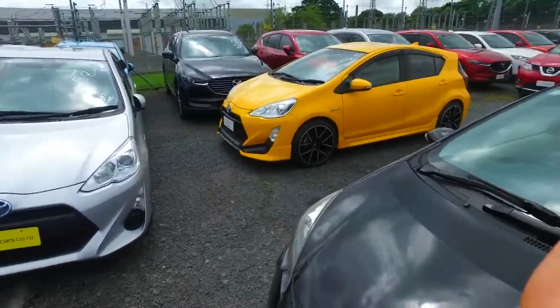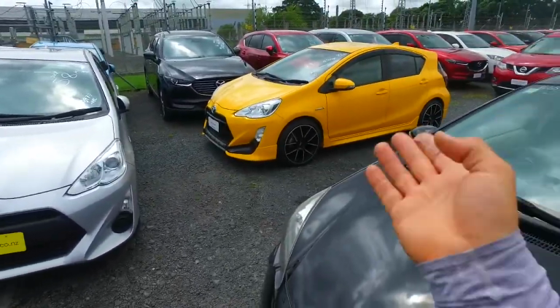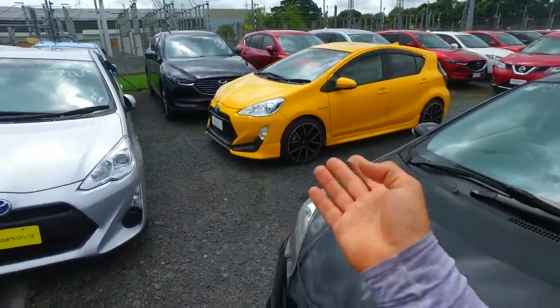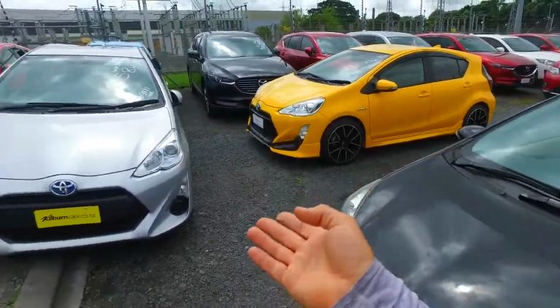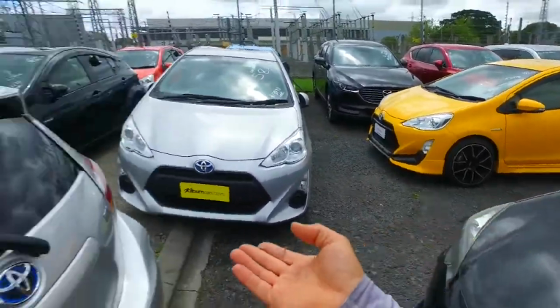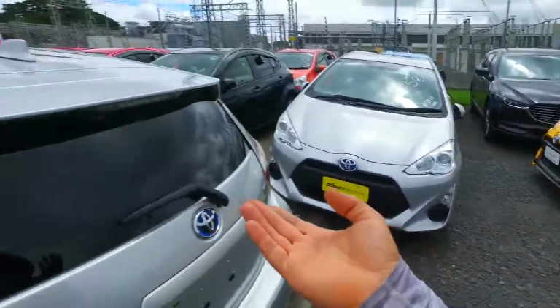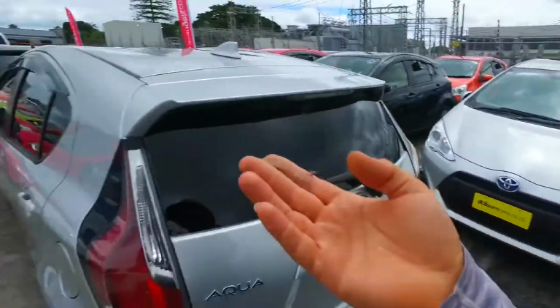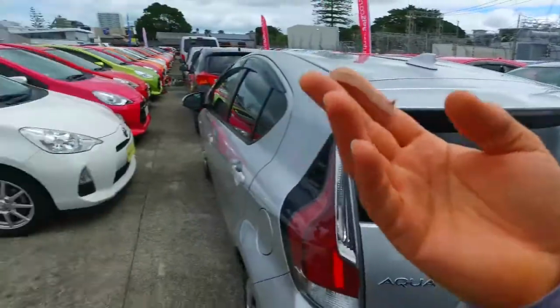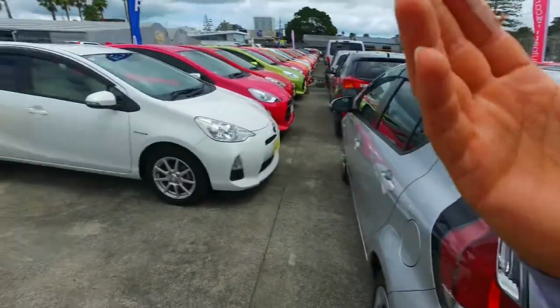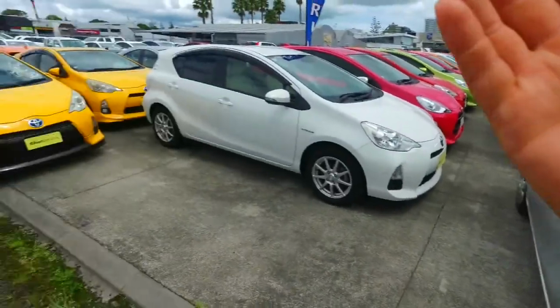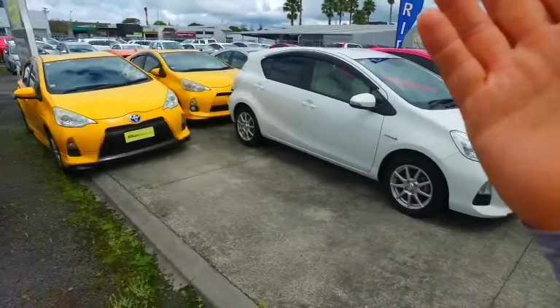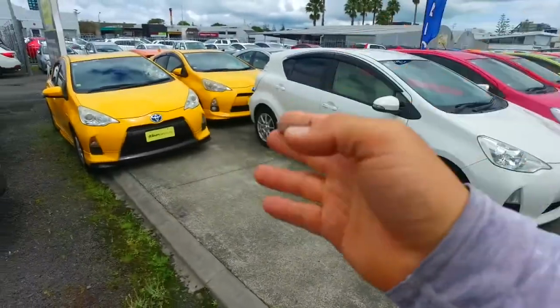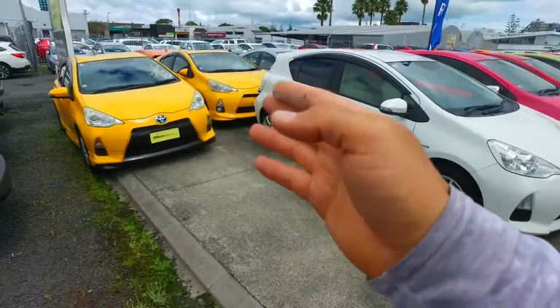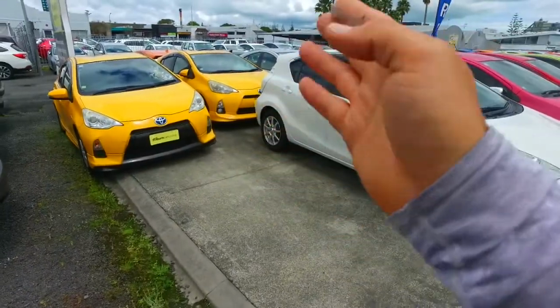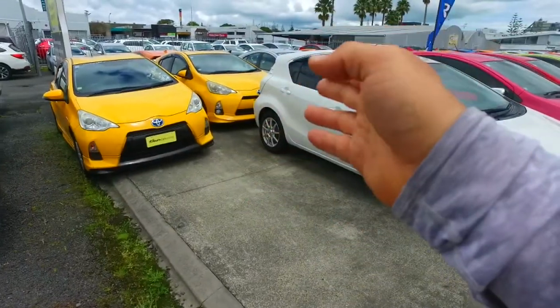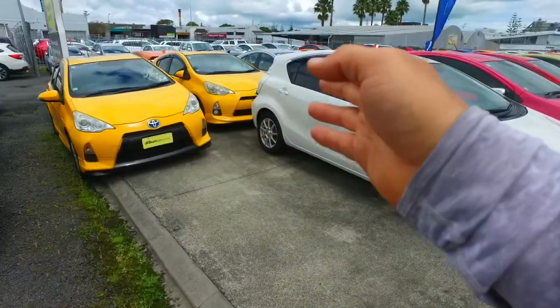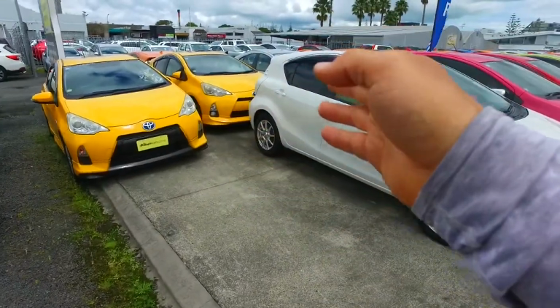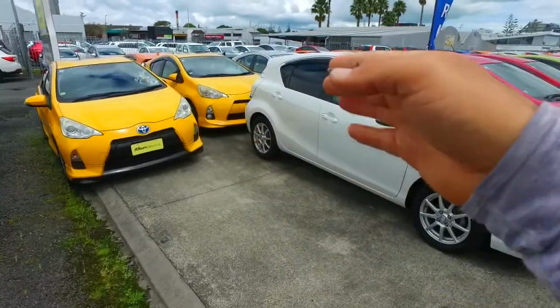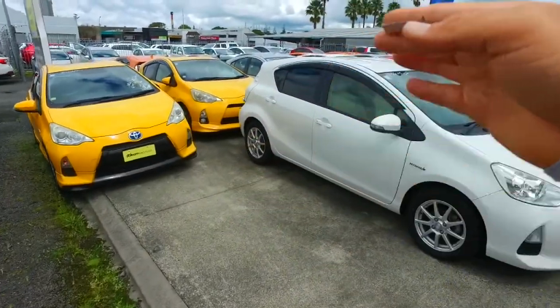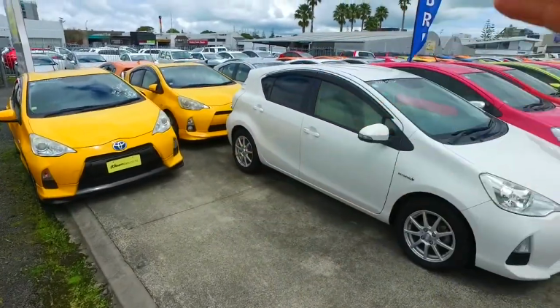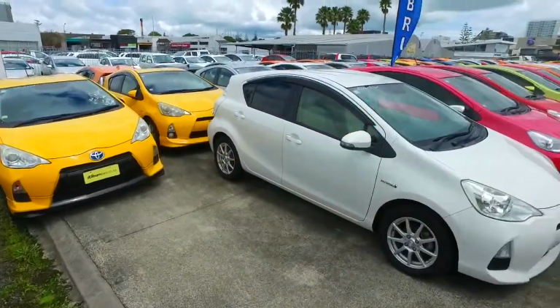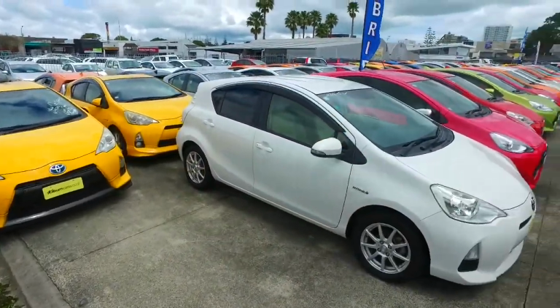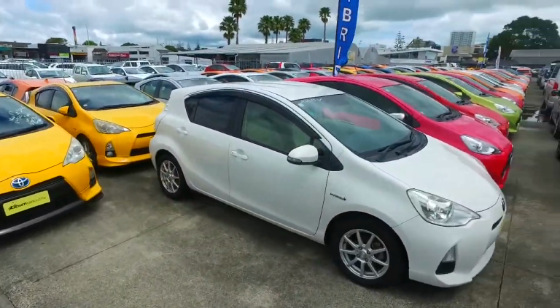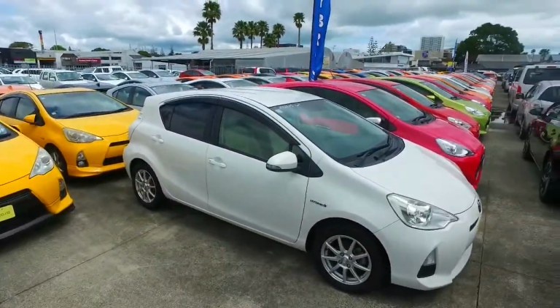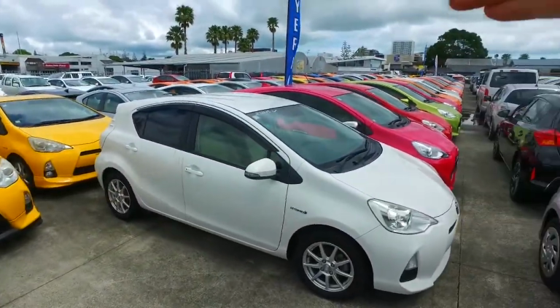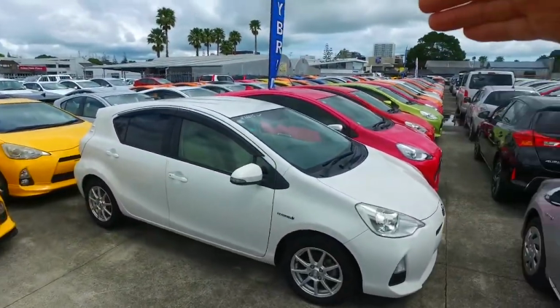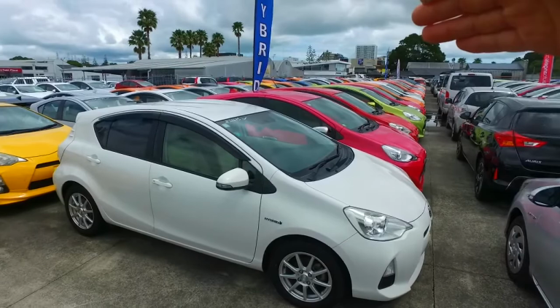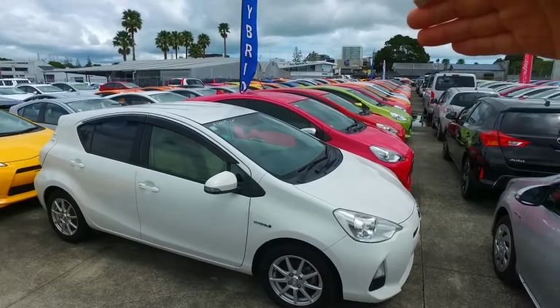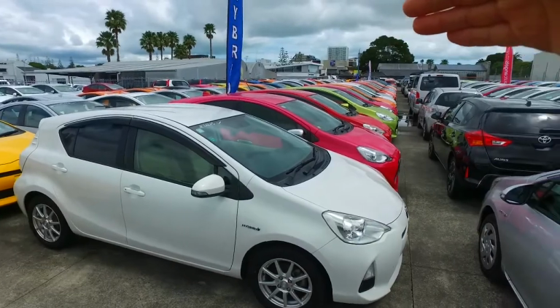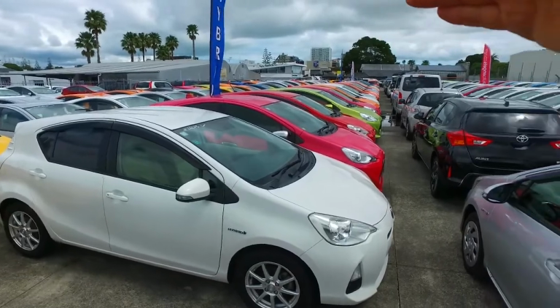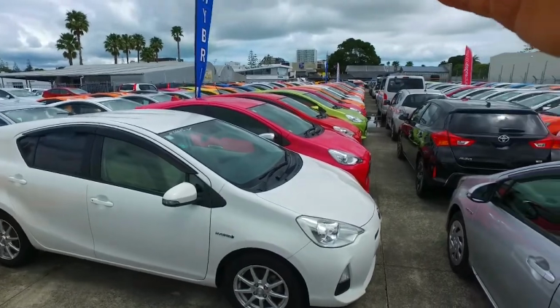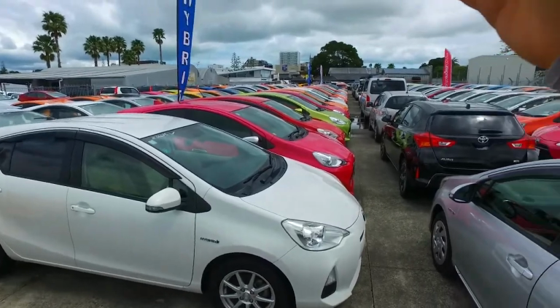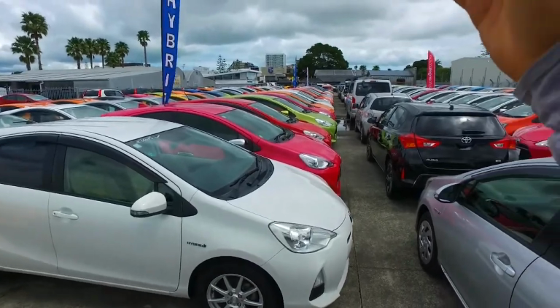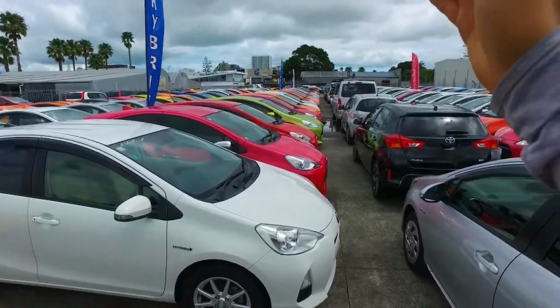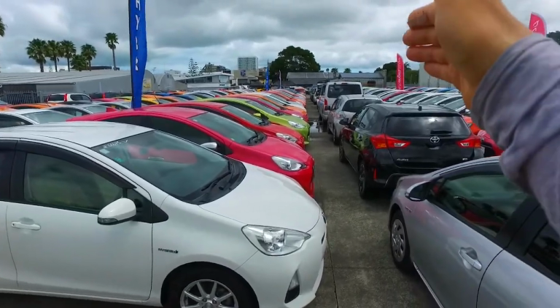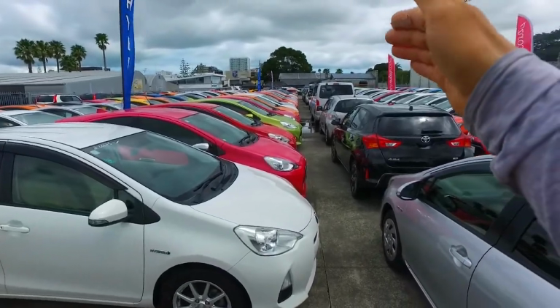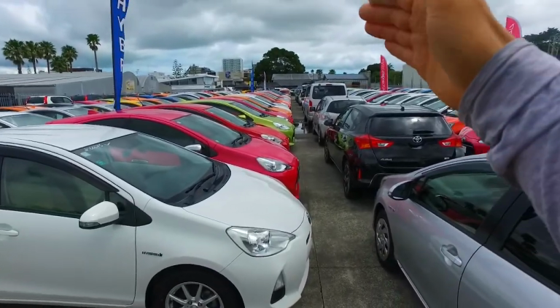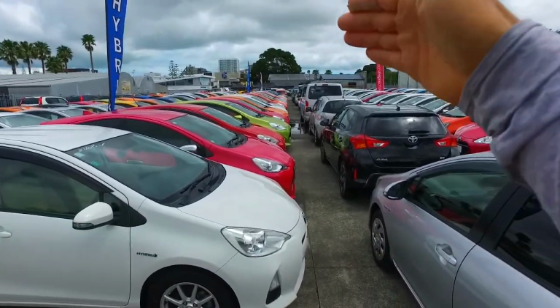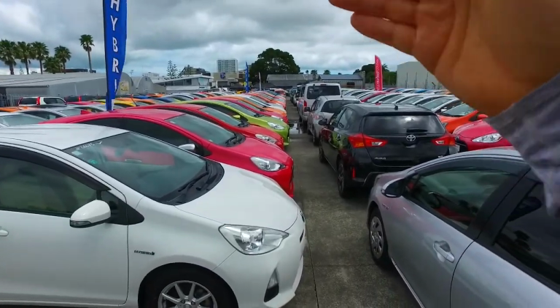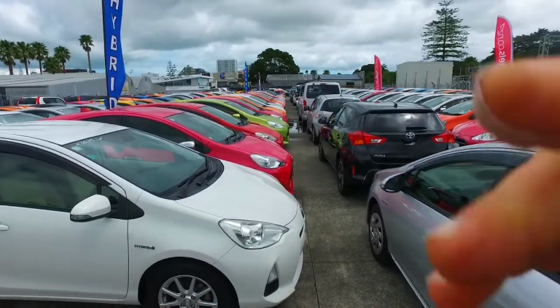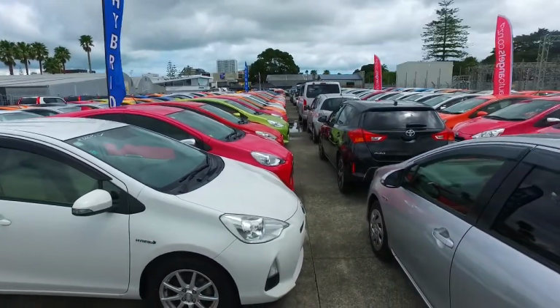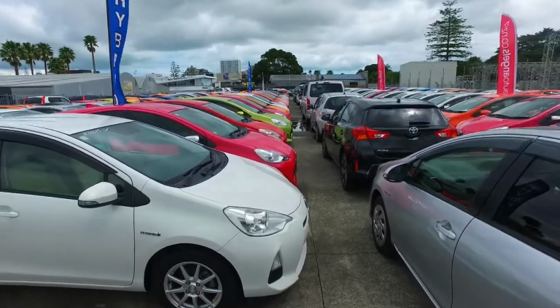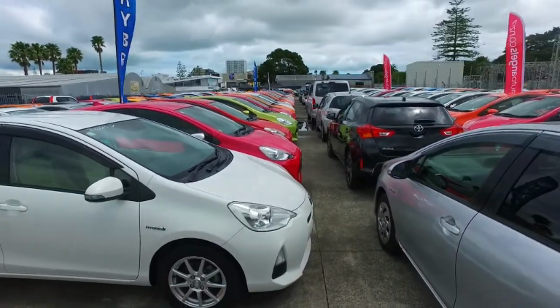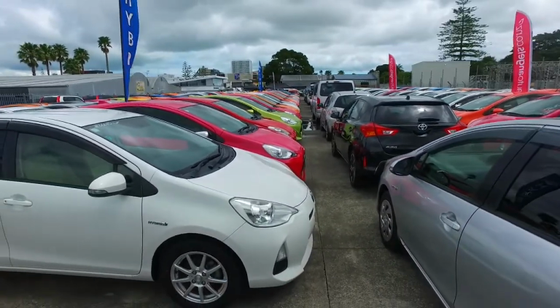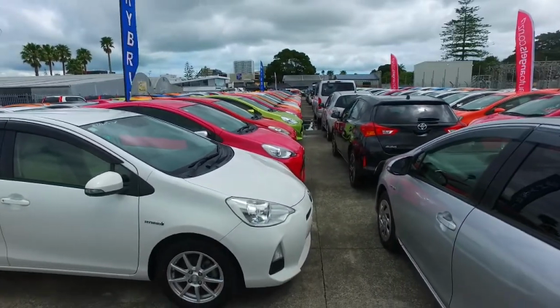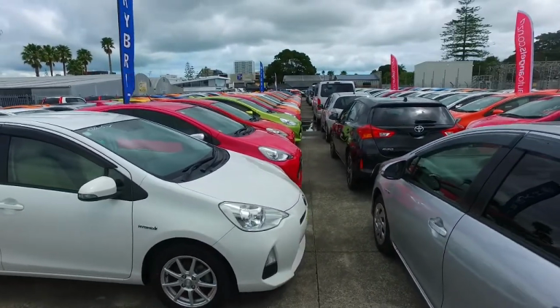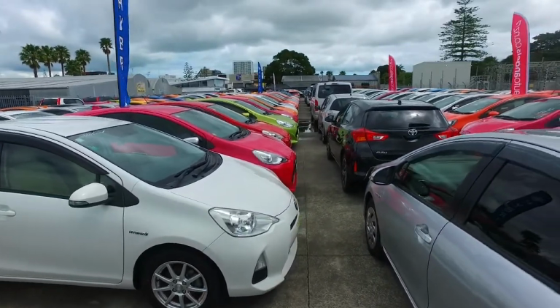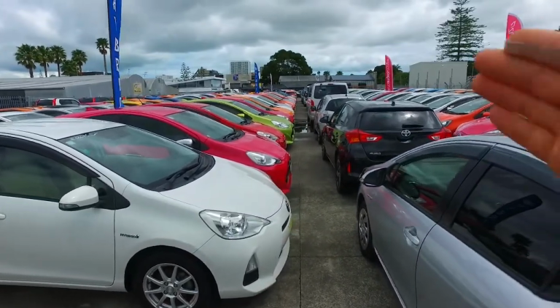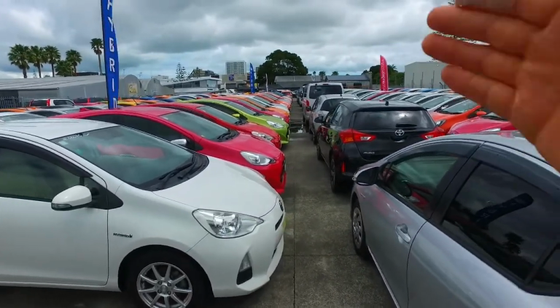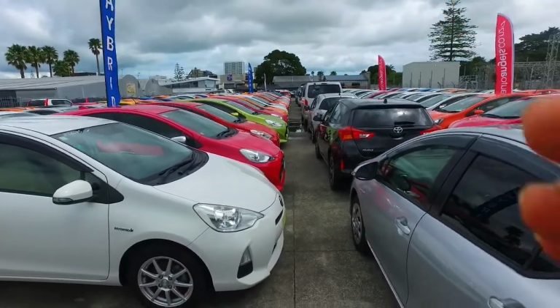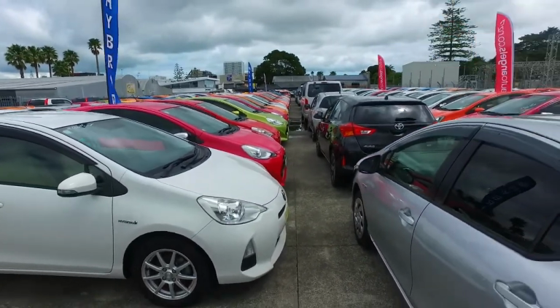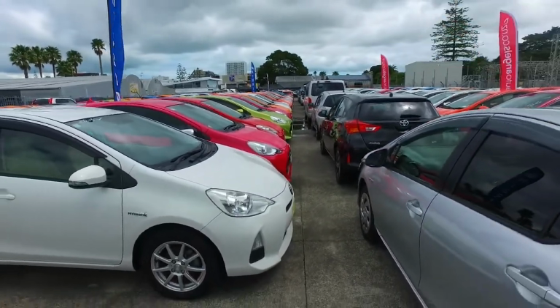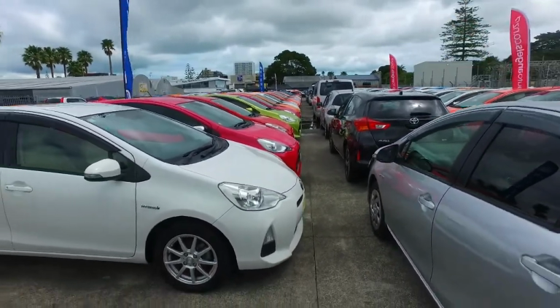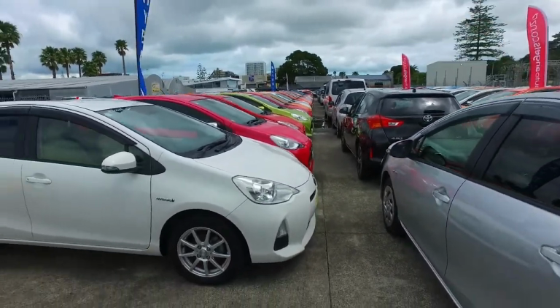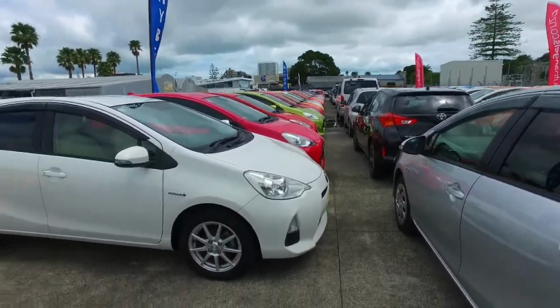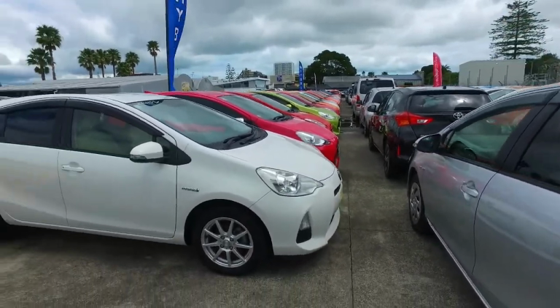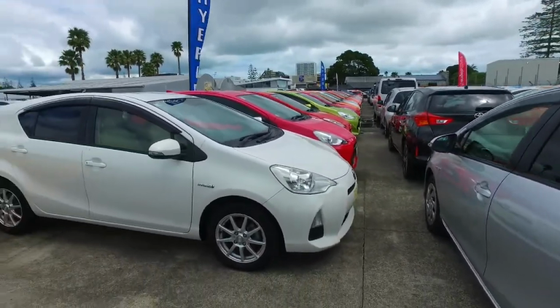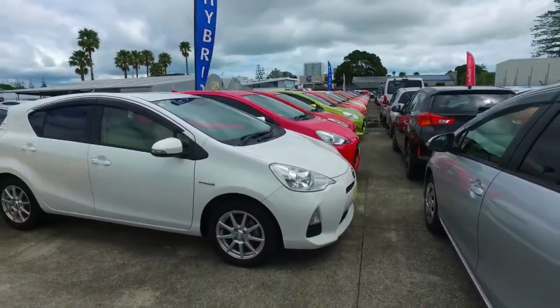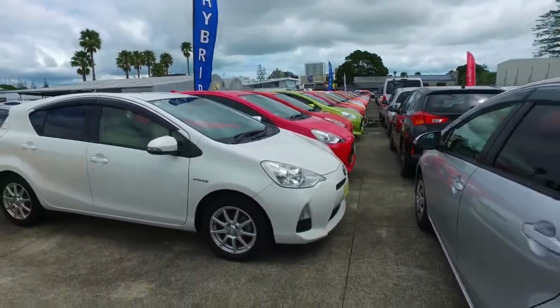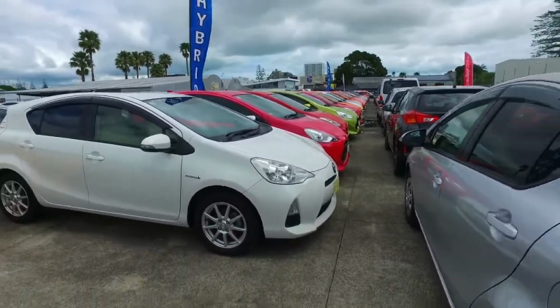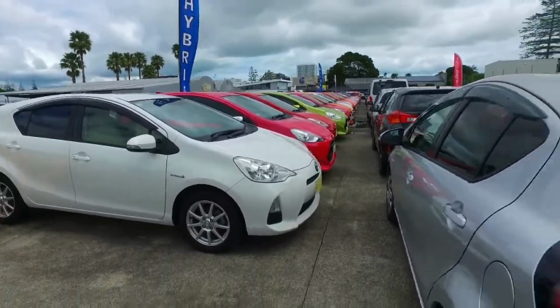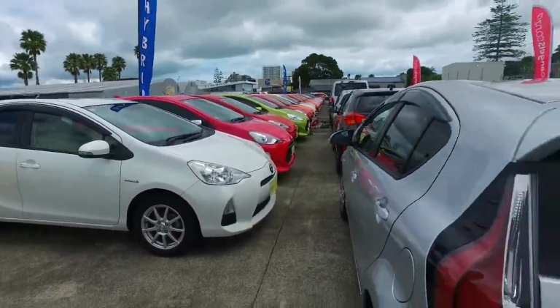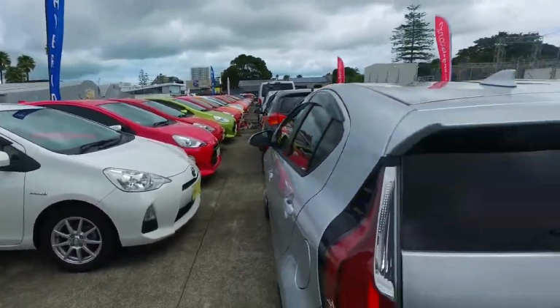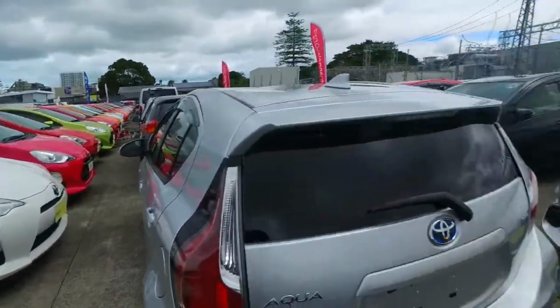We've got one, two, three — you can see one, four, five, six, seven — seven yellow ones.